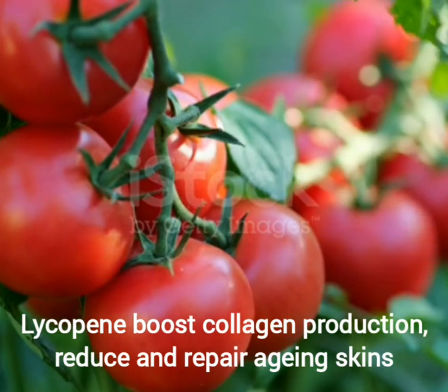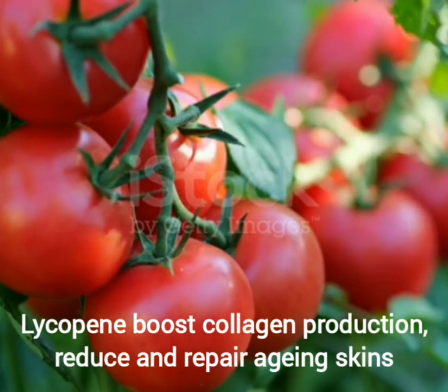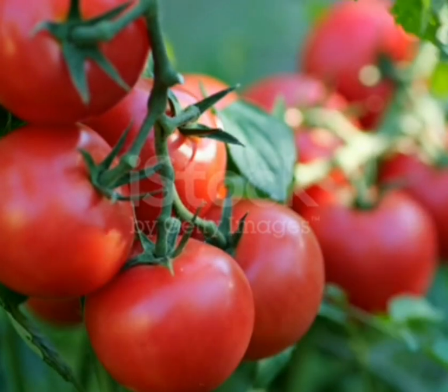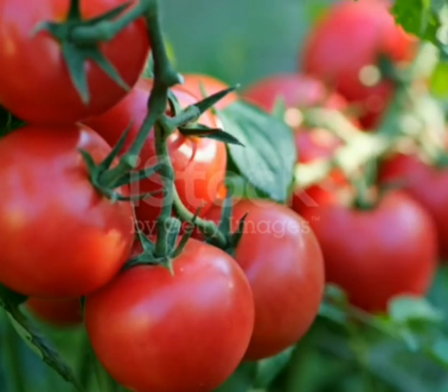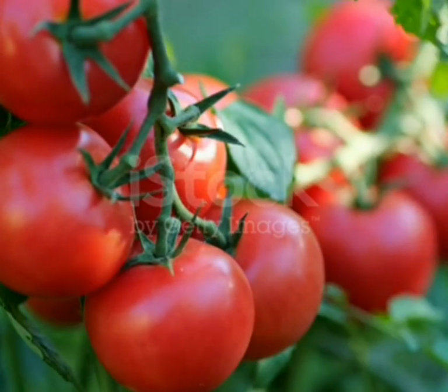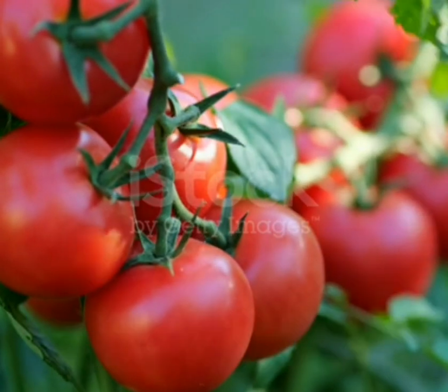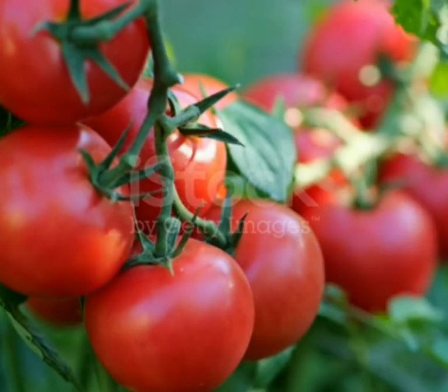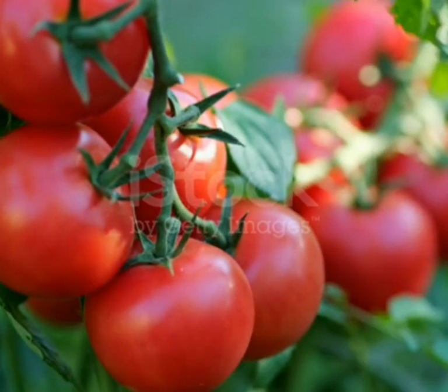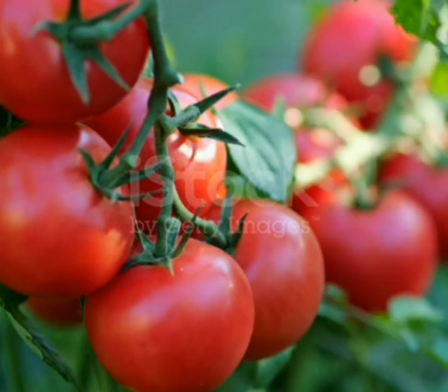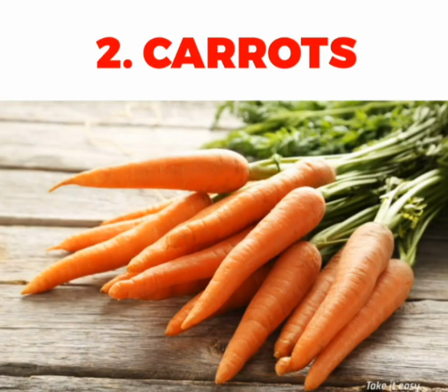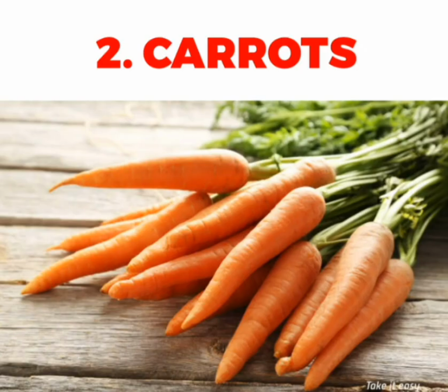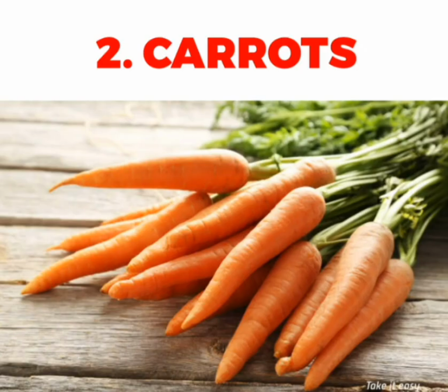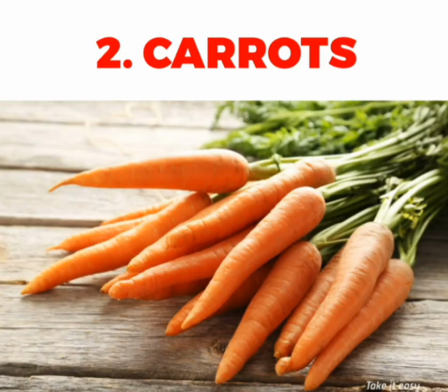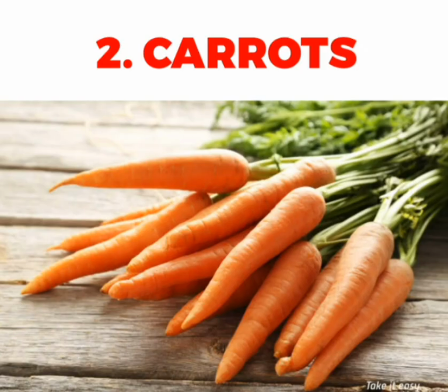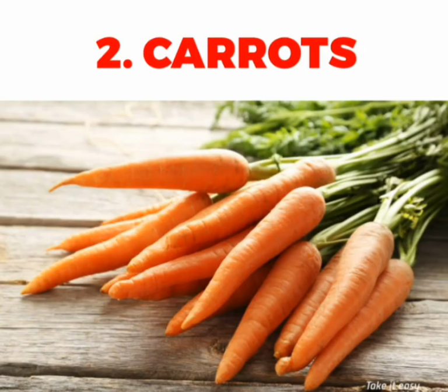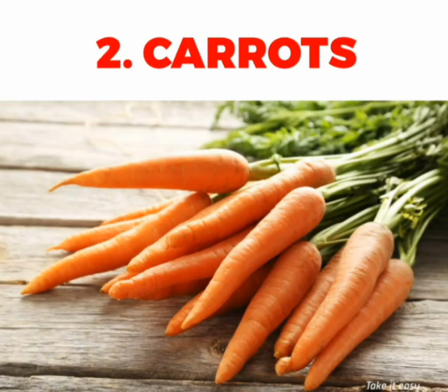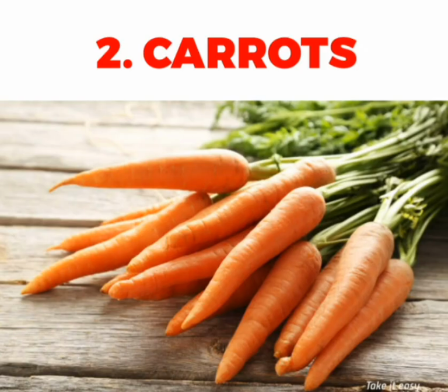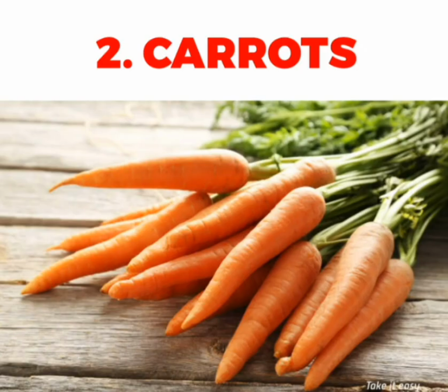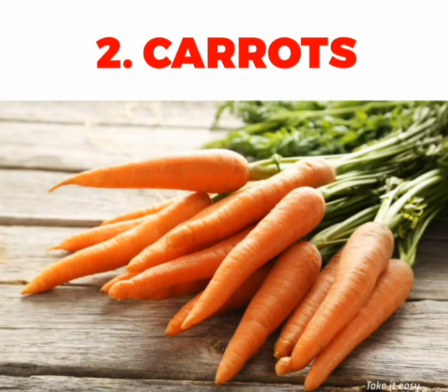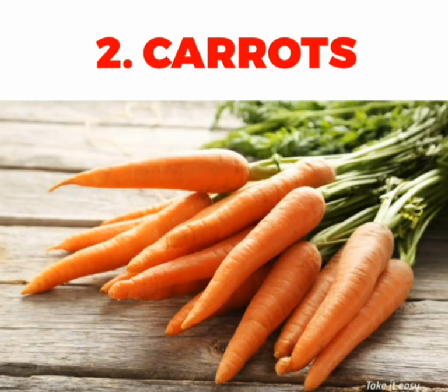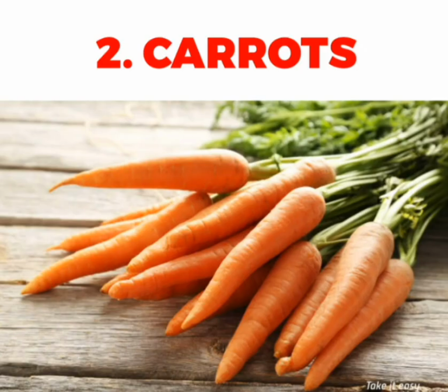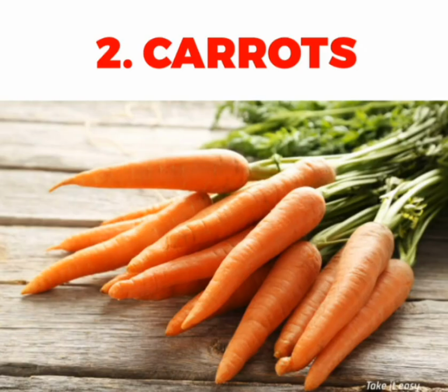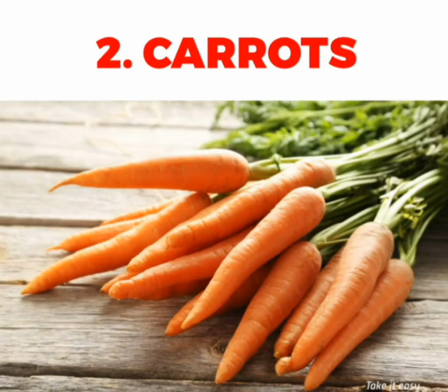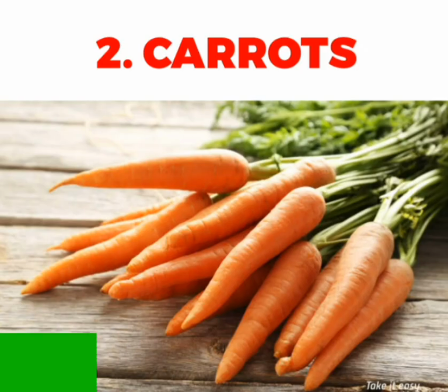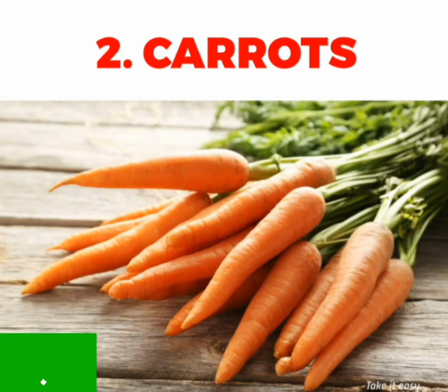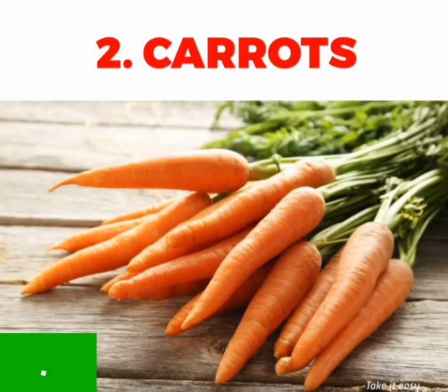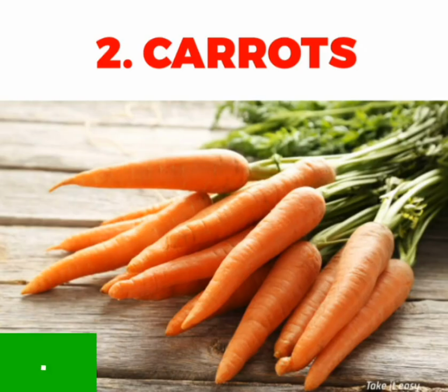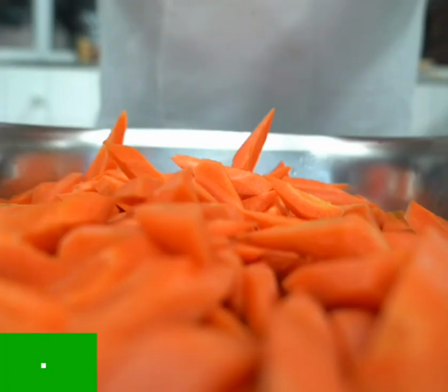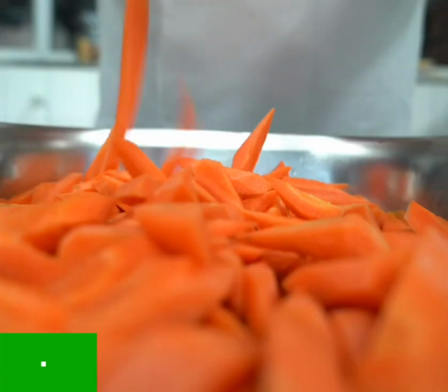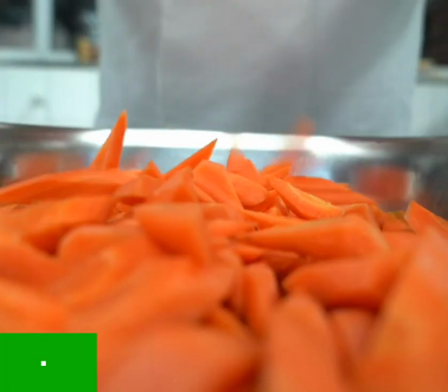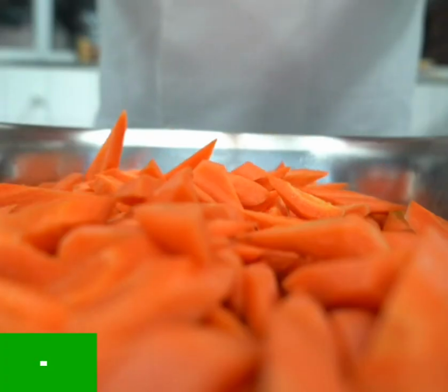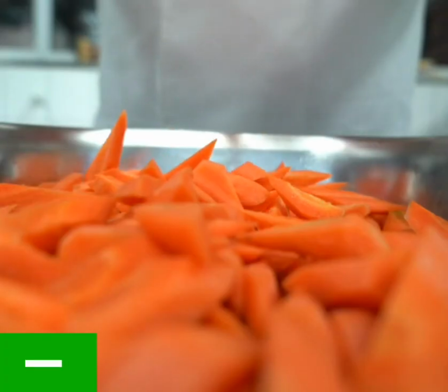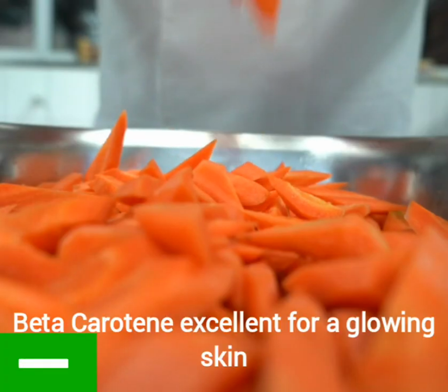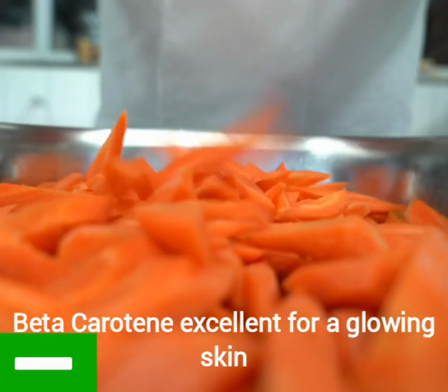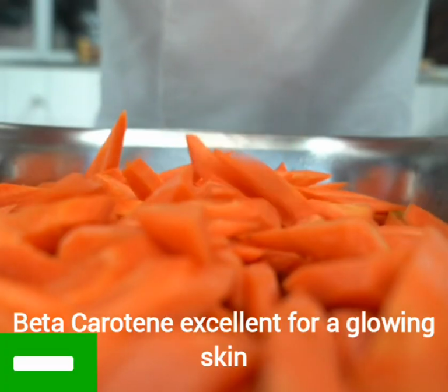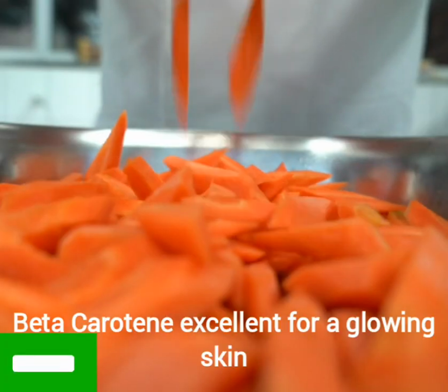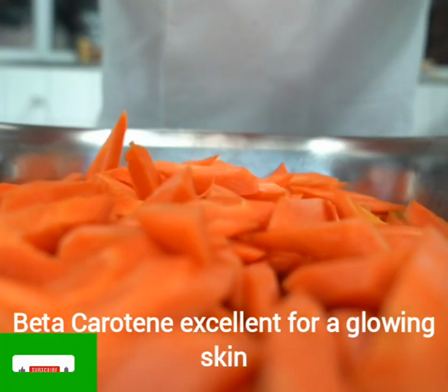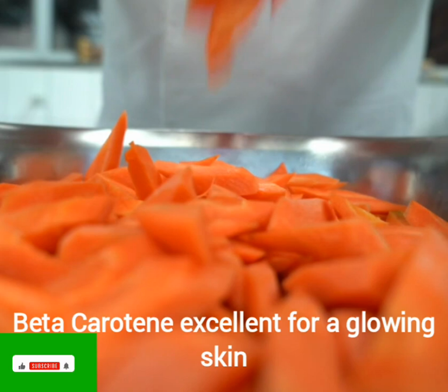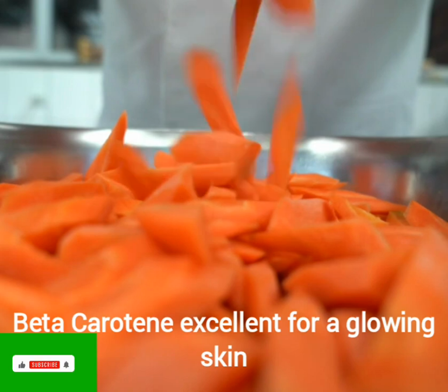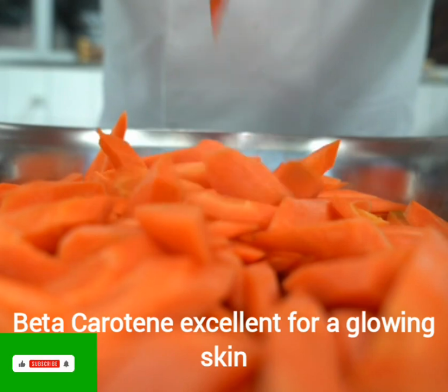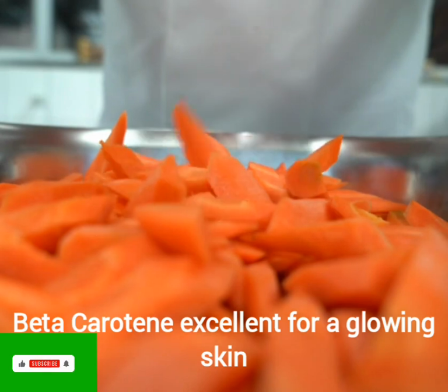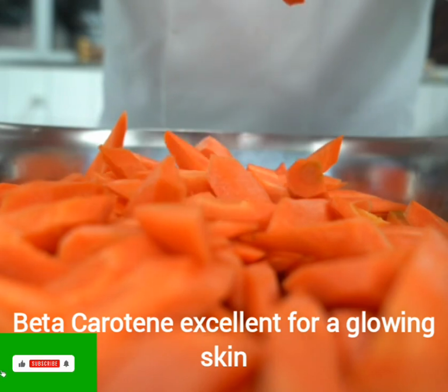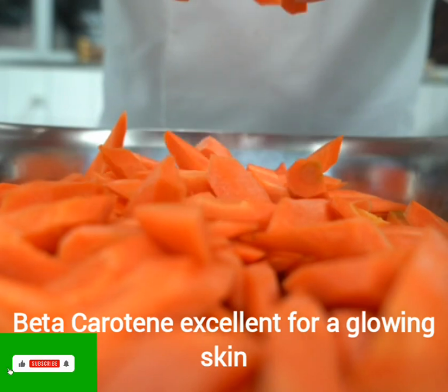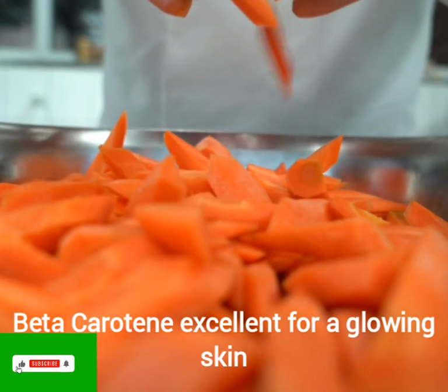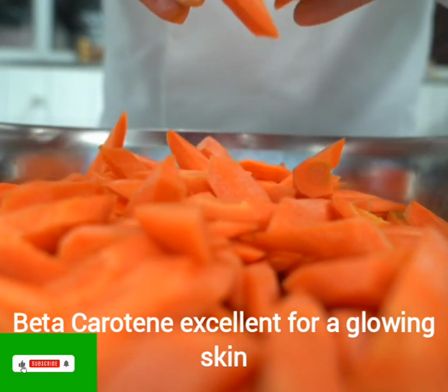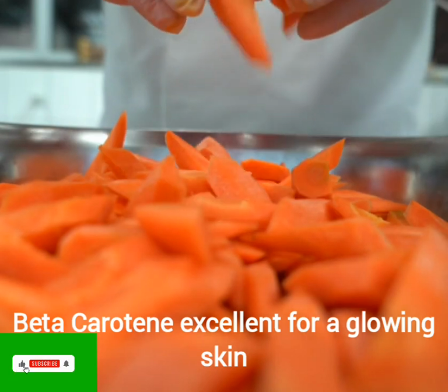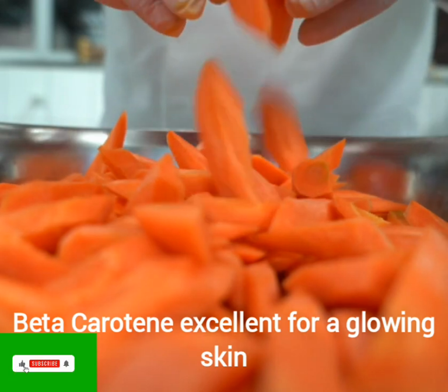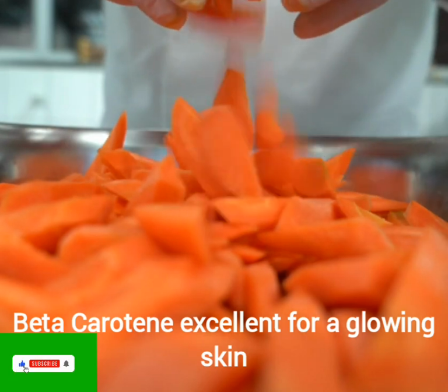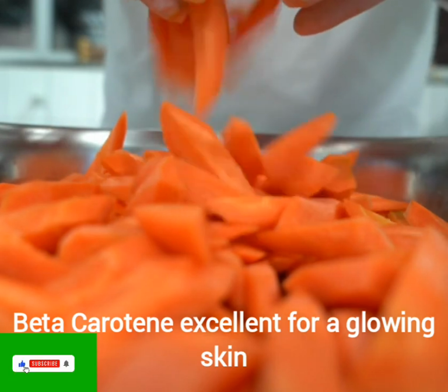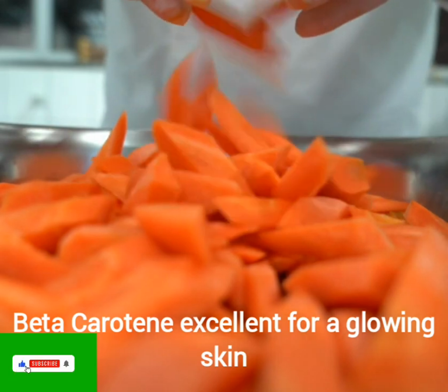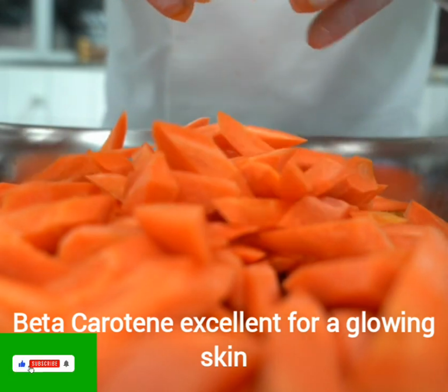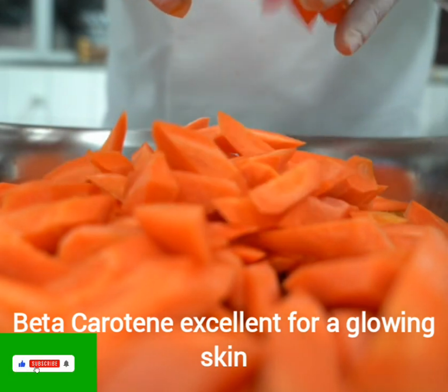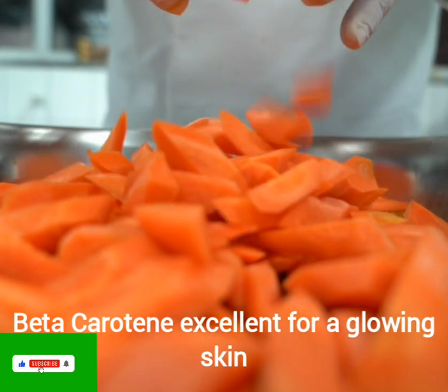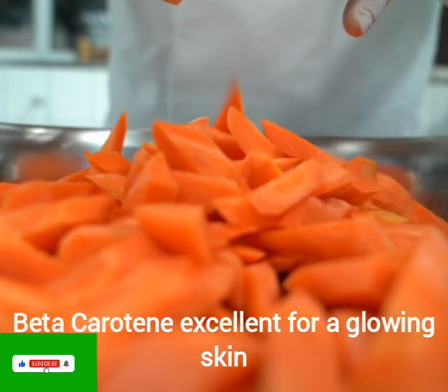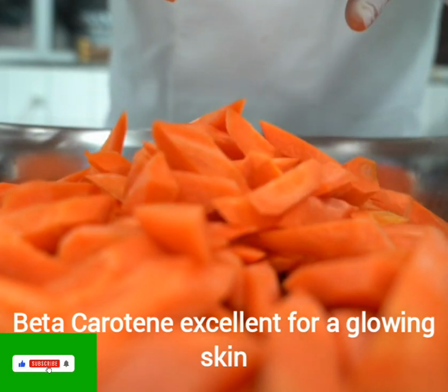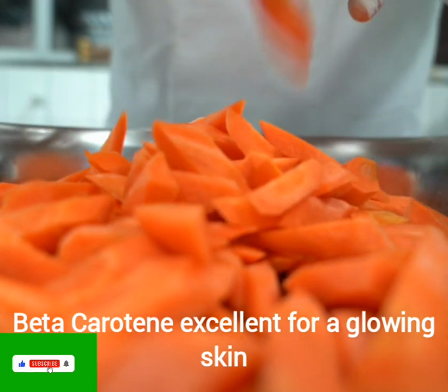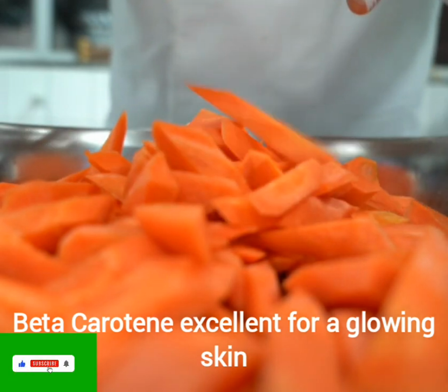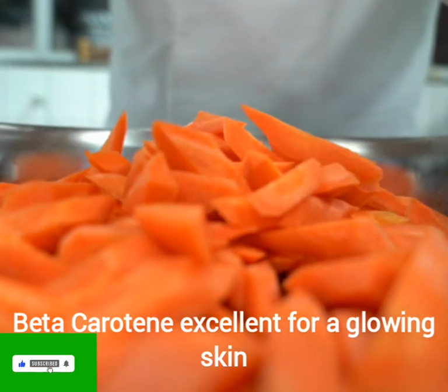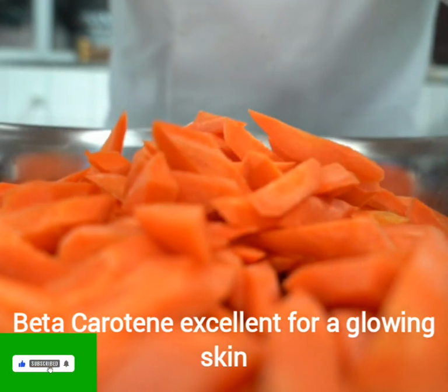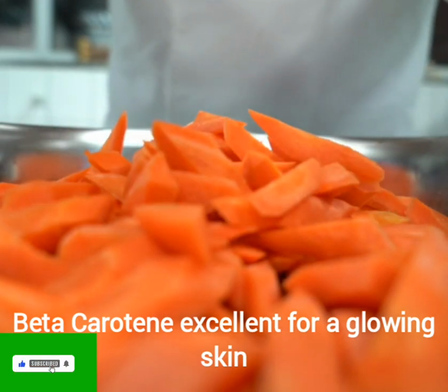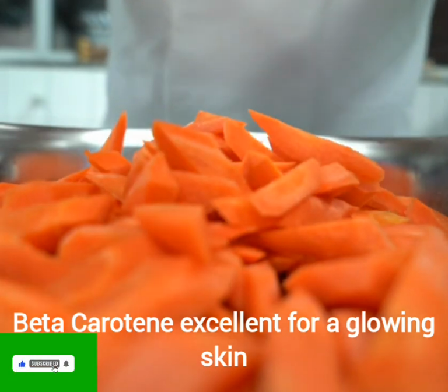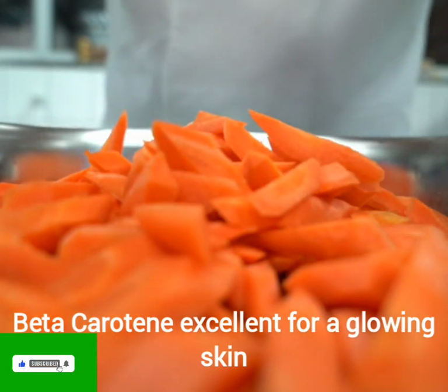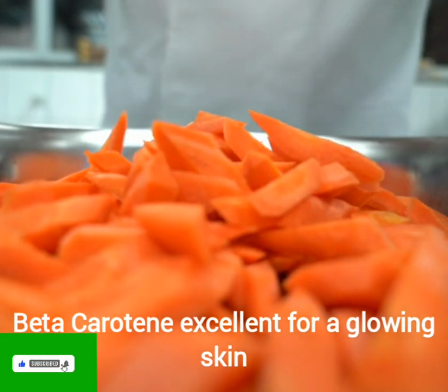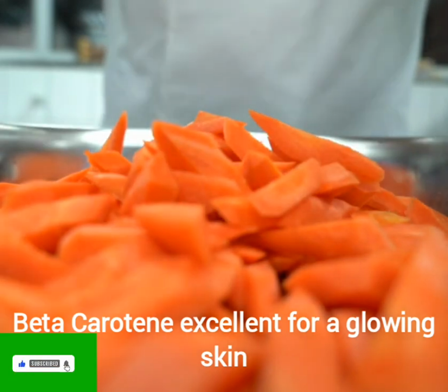The next ingredient is carrot. Carrots contain beta-carotene, excellent for a glowing skin, heart and better eyesight.